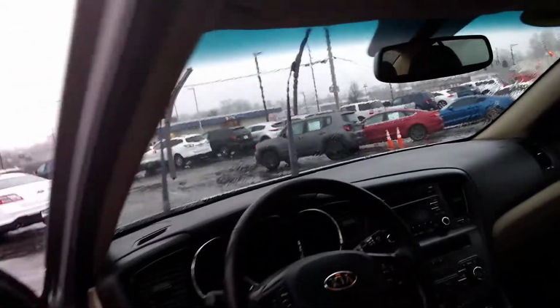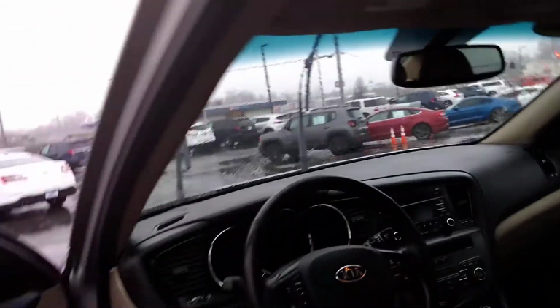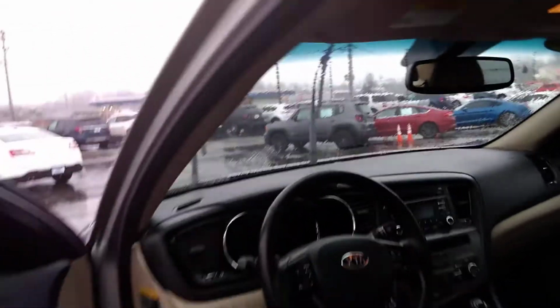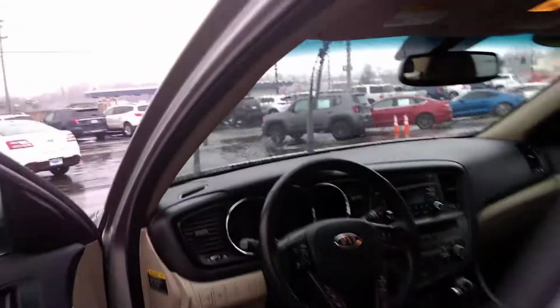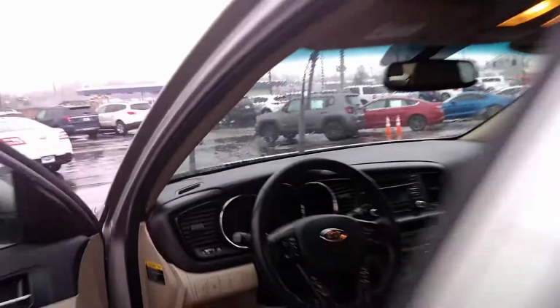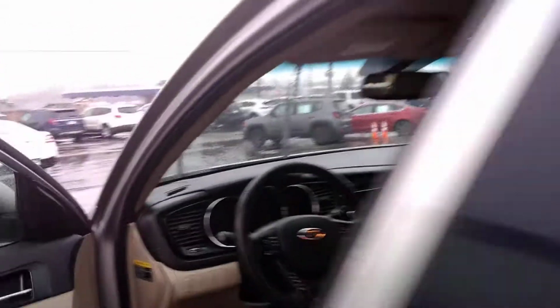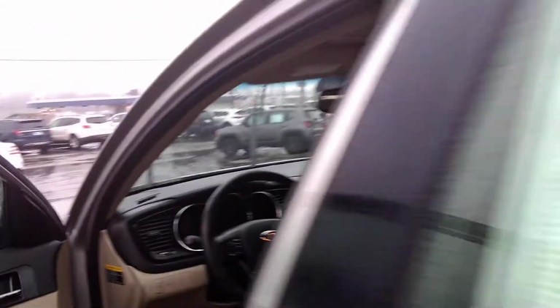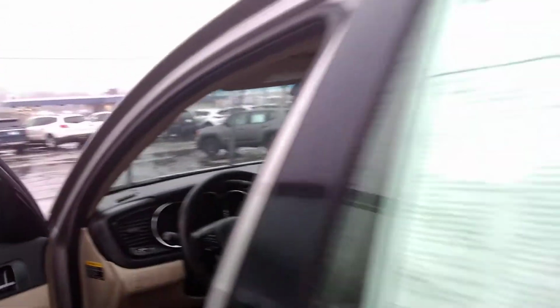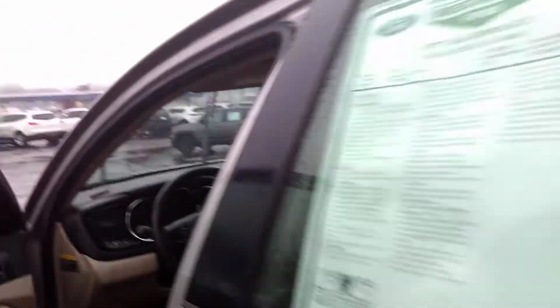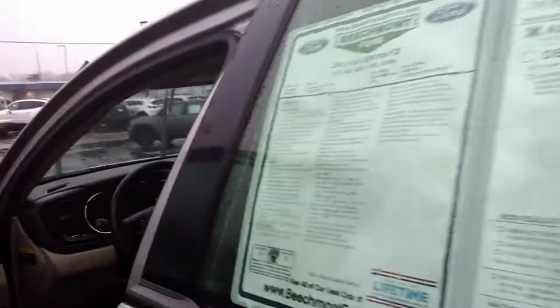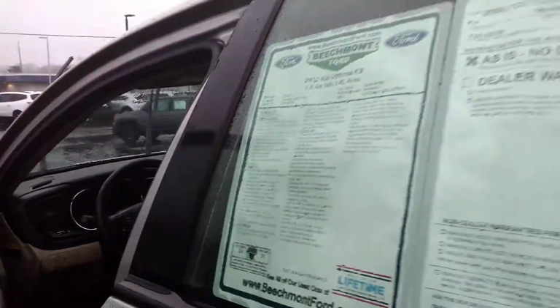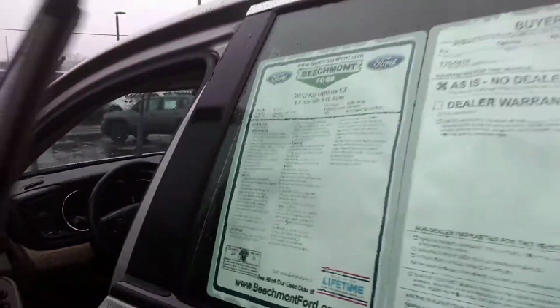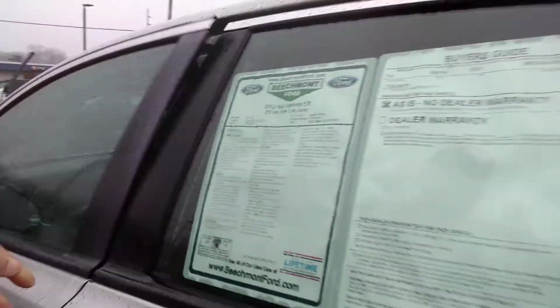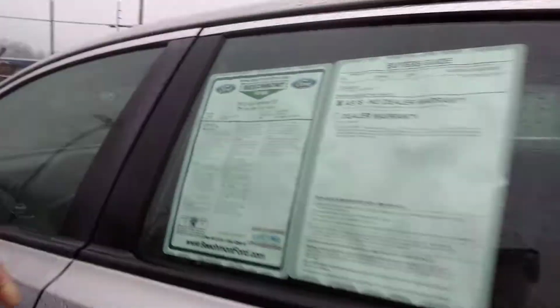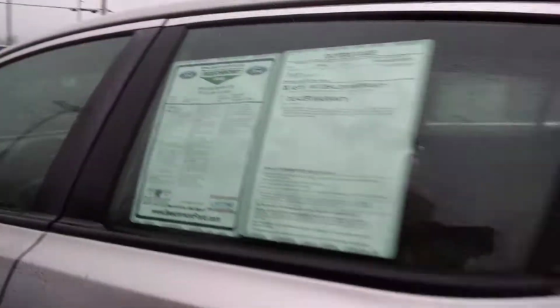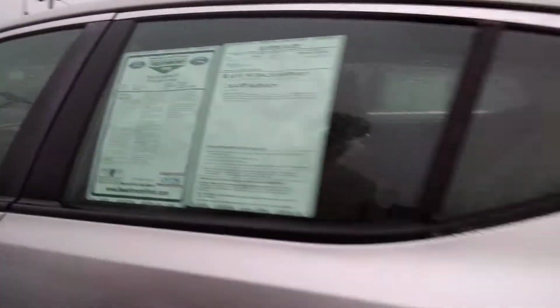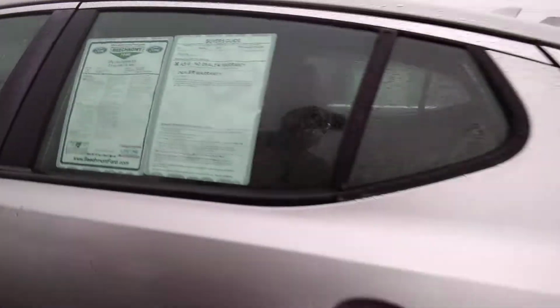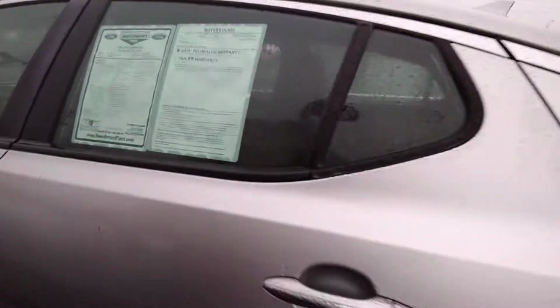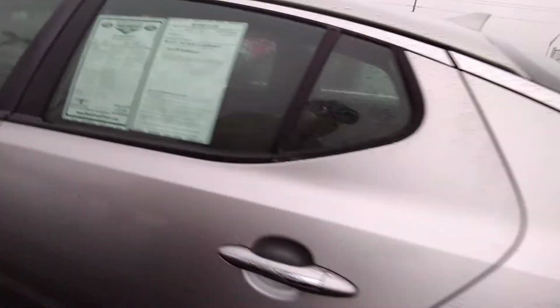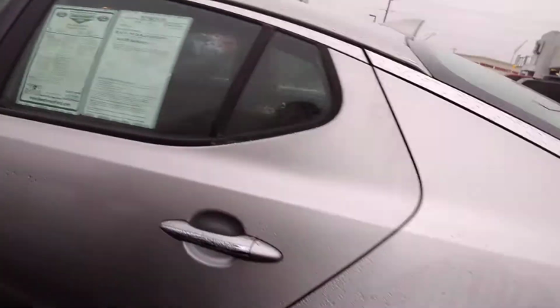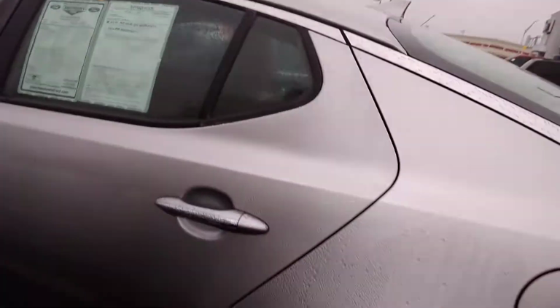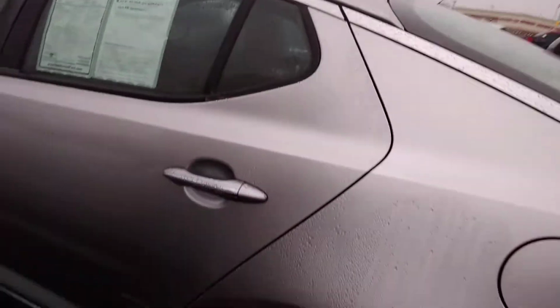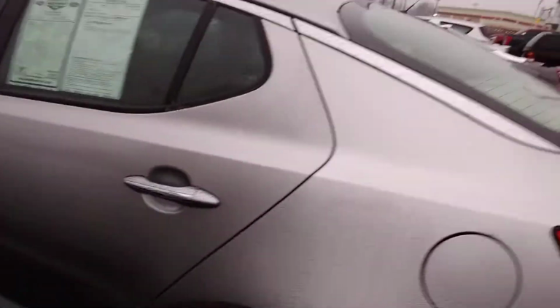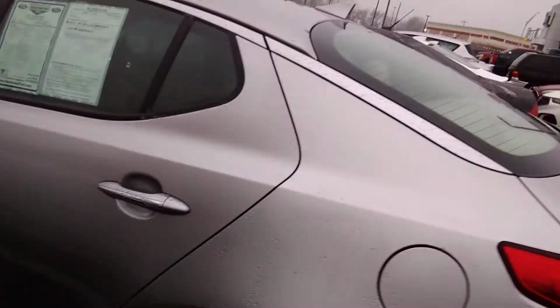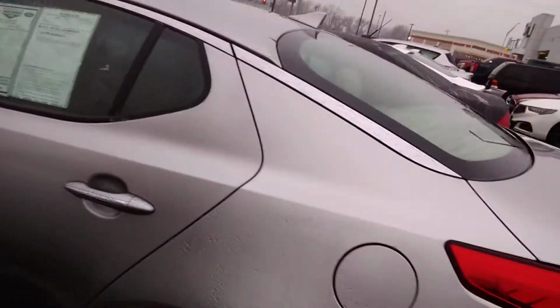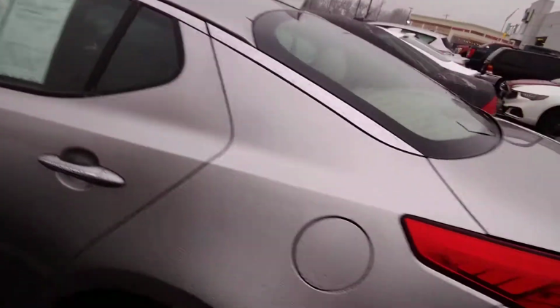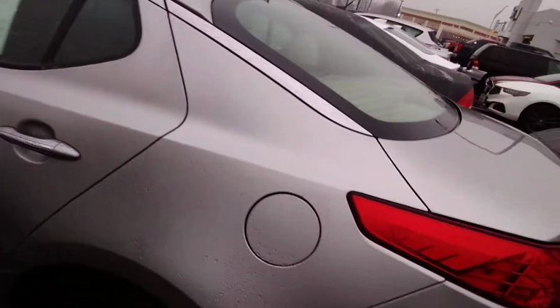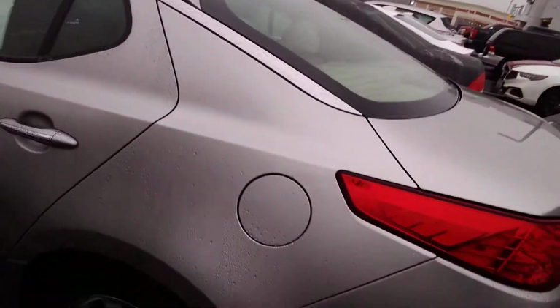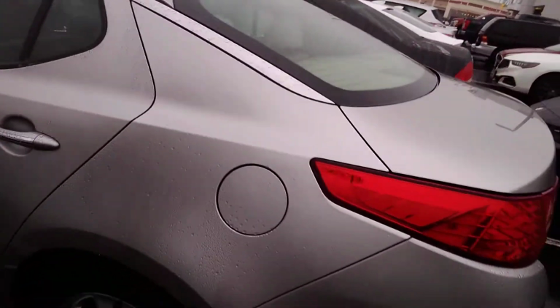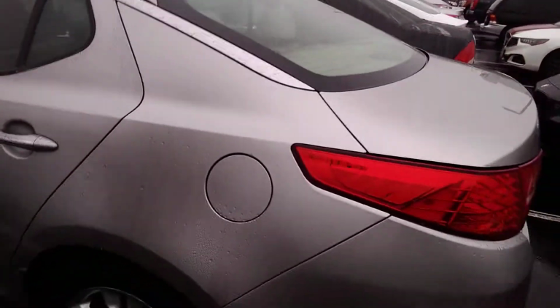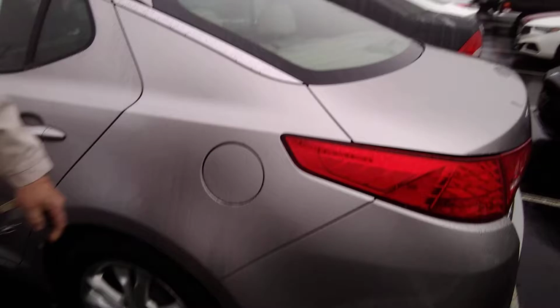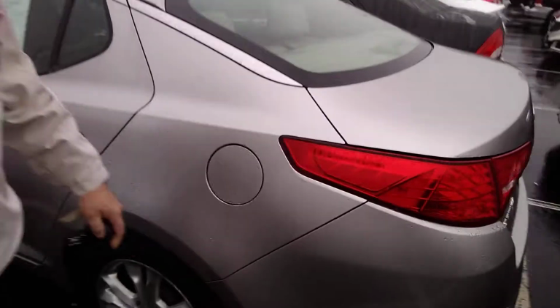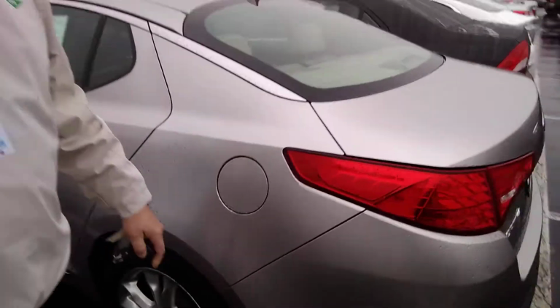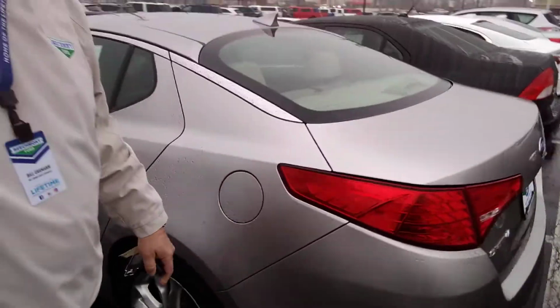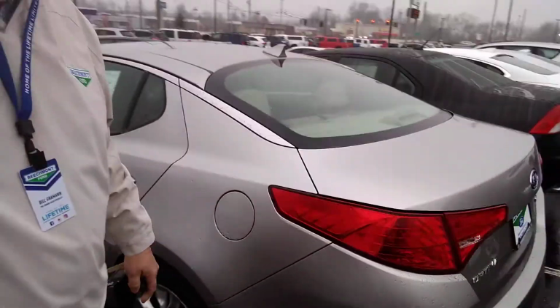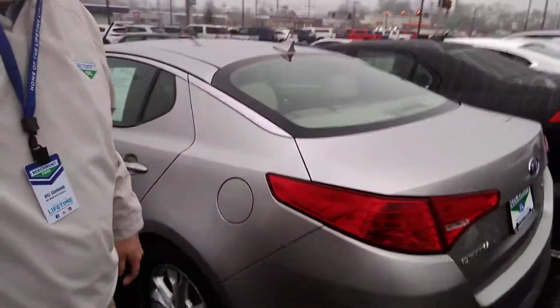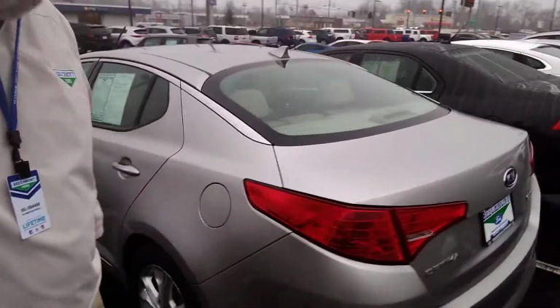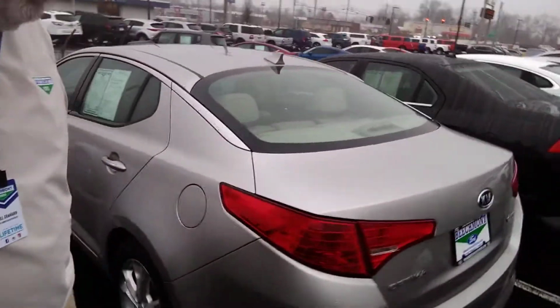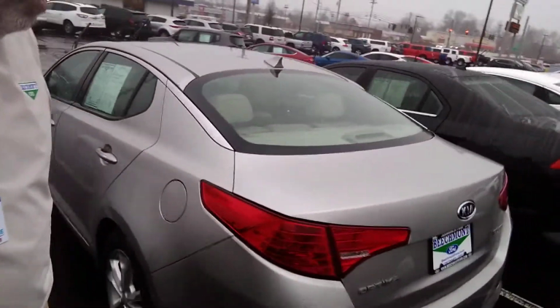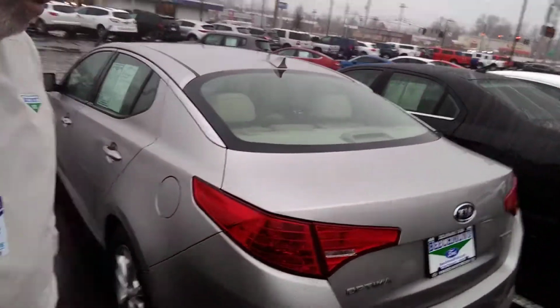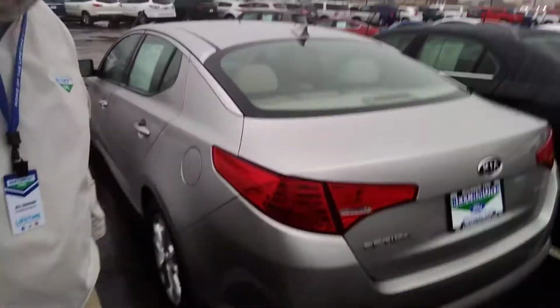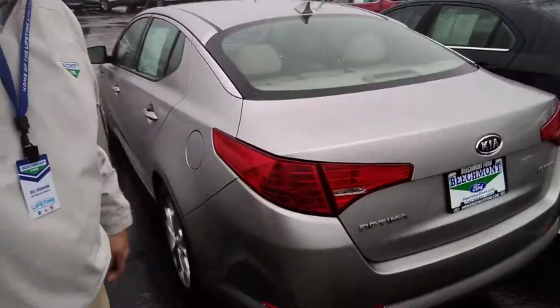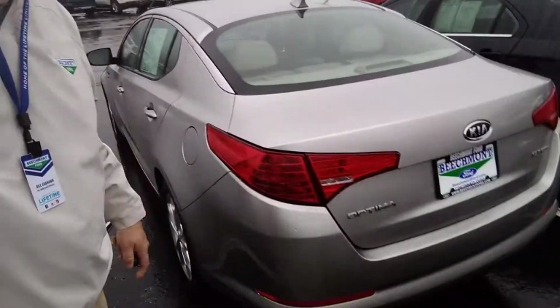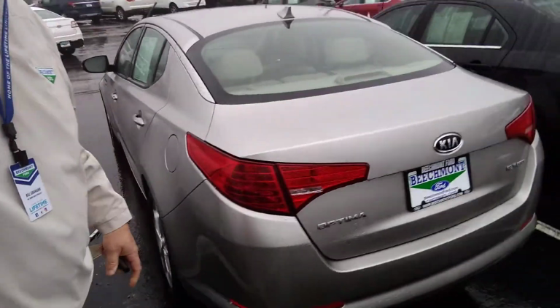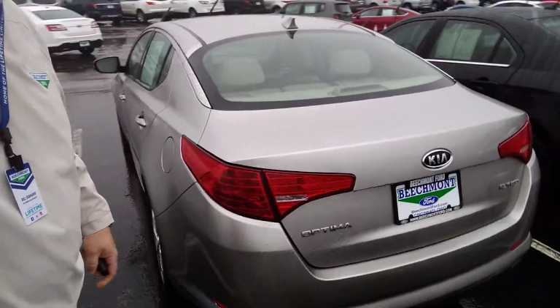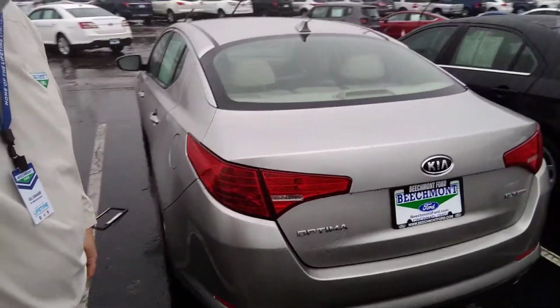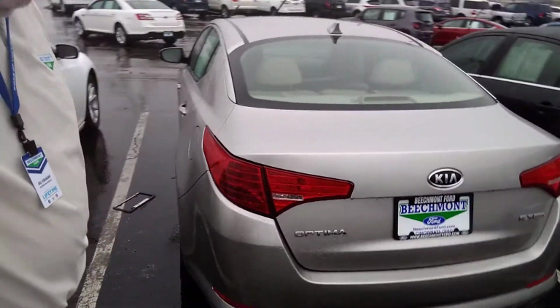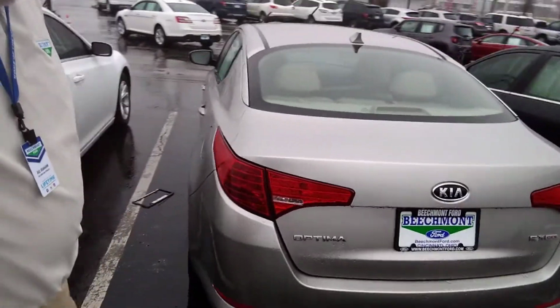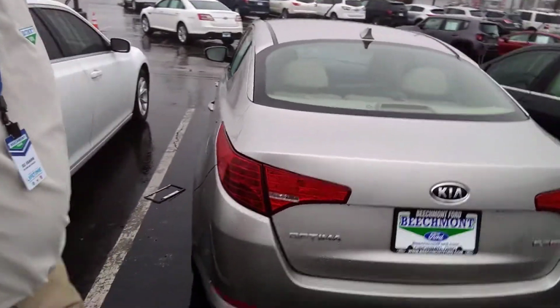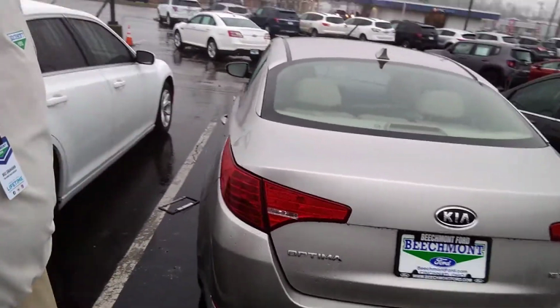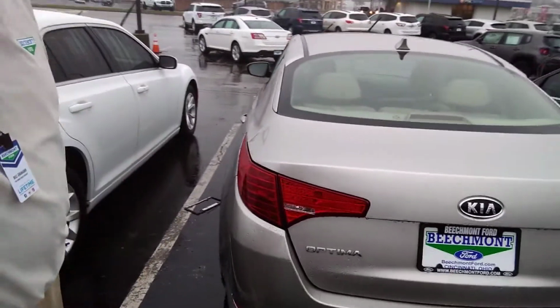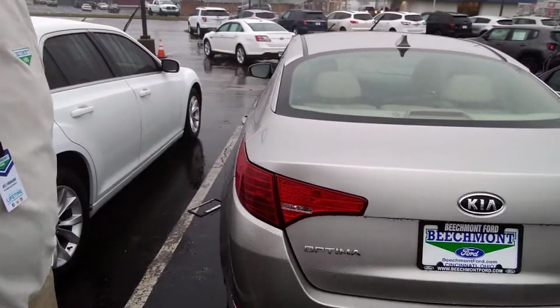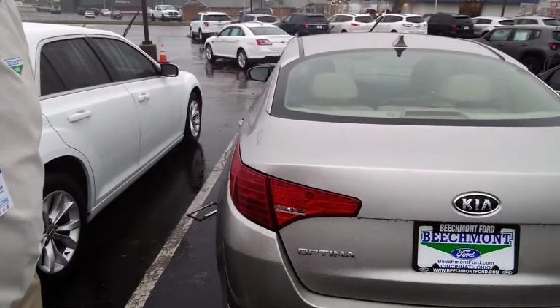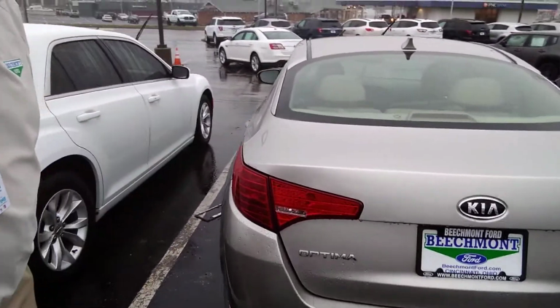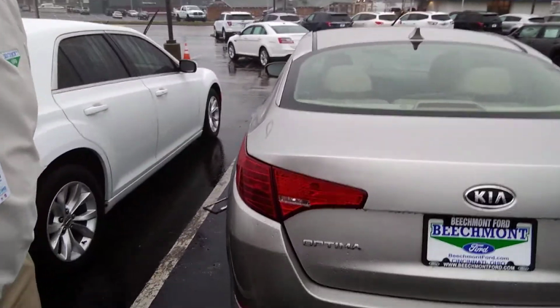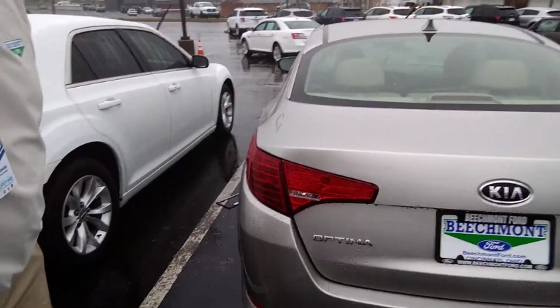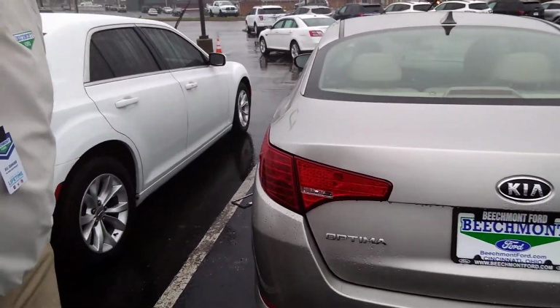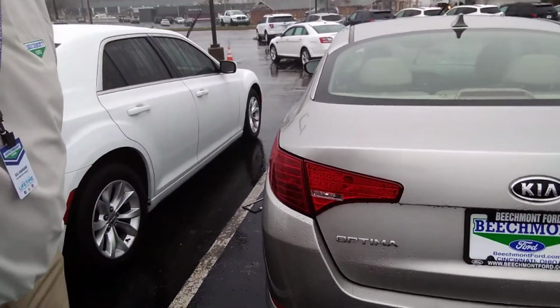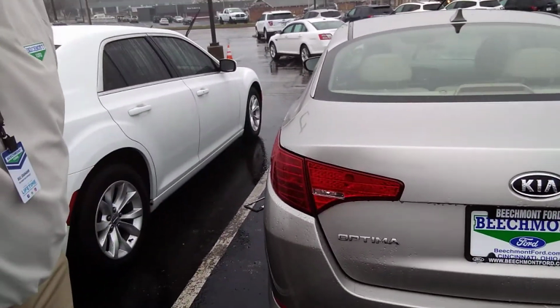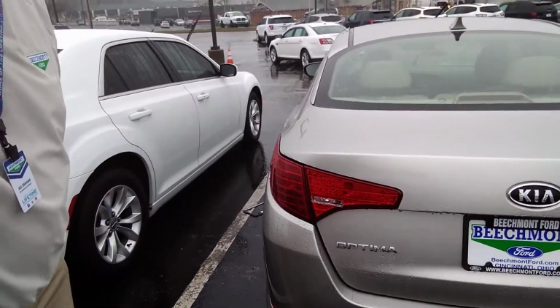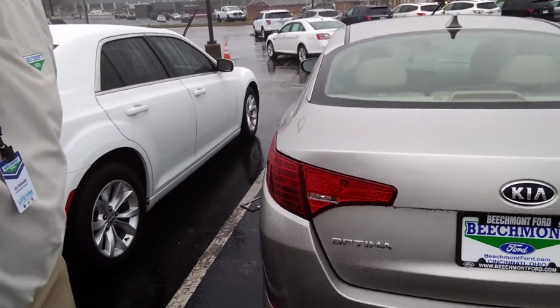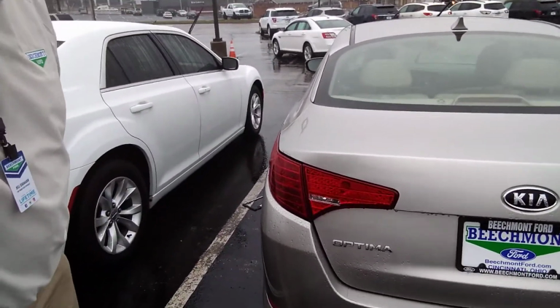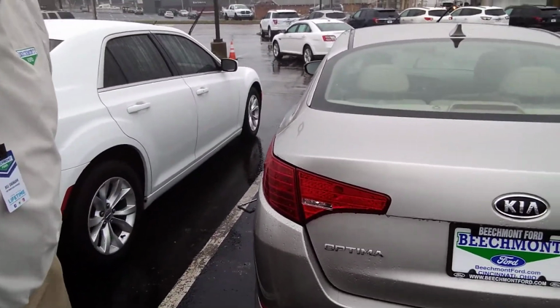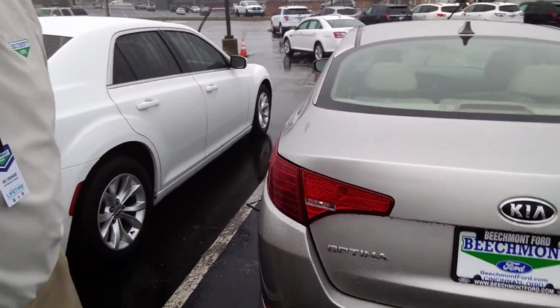It is a very well-equipped Kia. And again, lifetime warranty — nobody's got a lifetime warranty here.